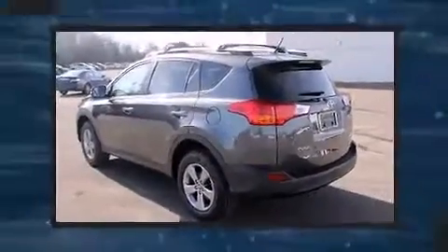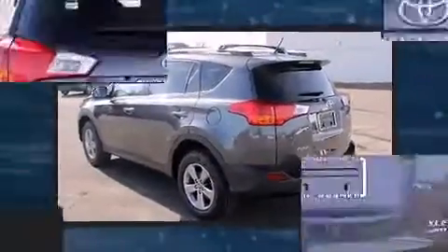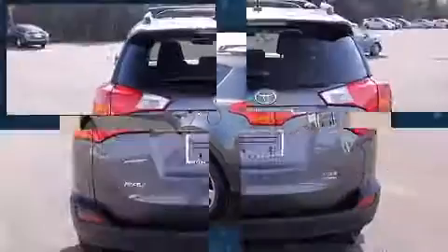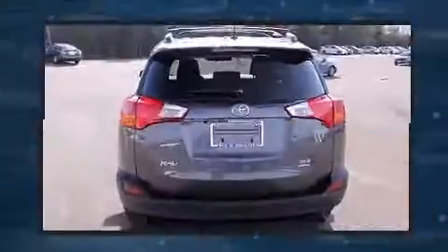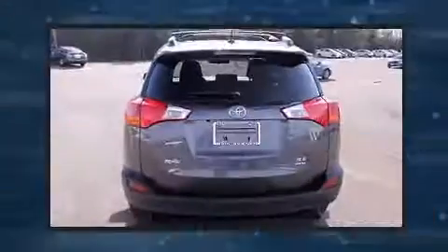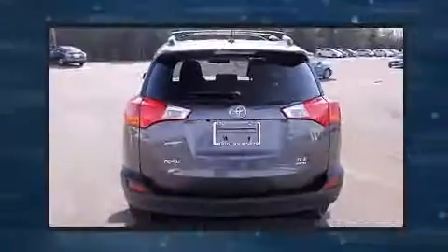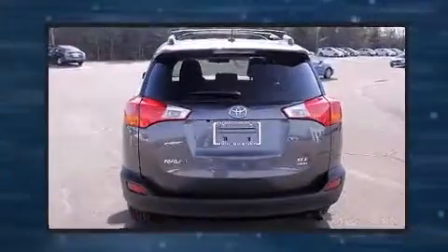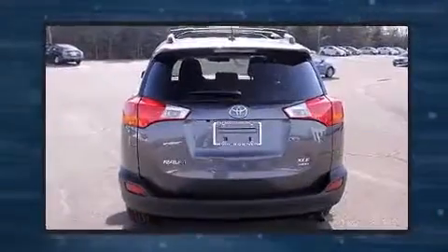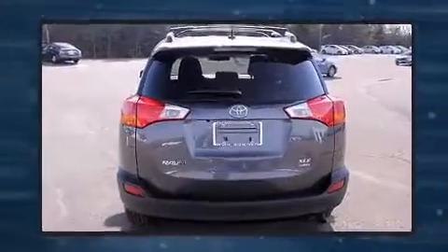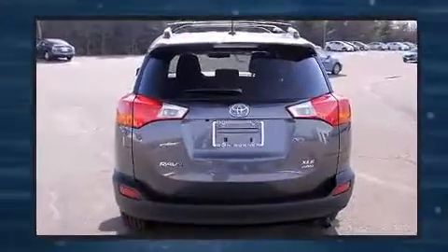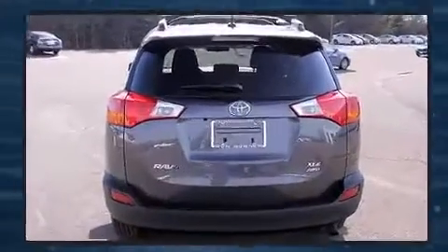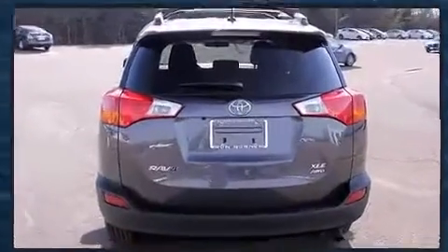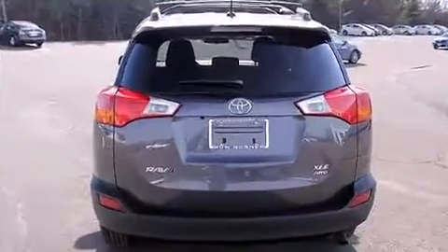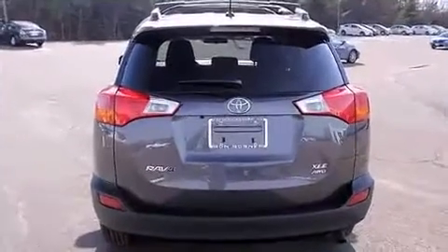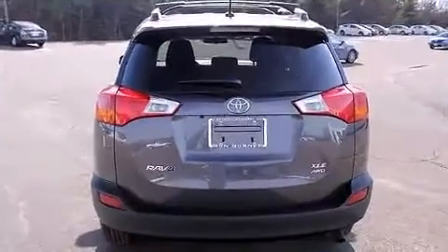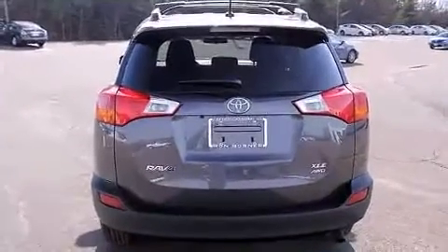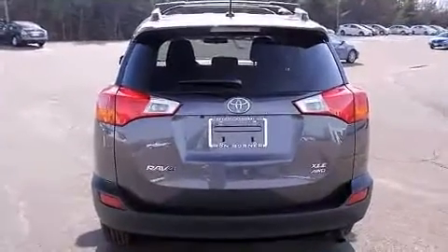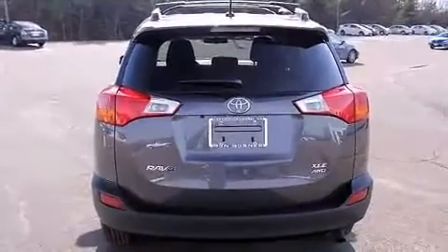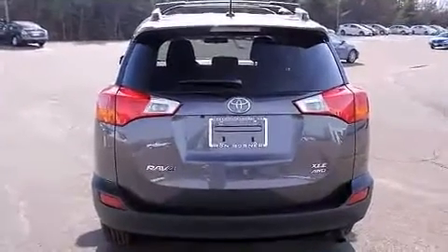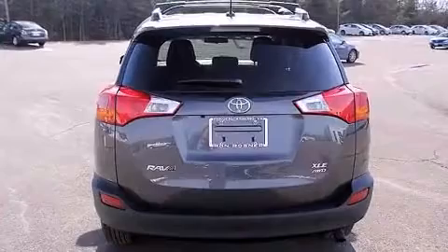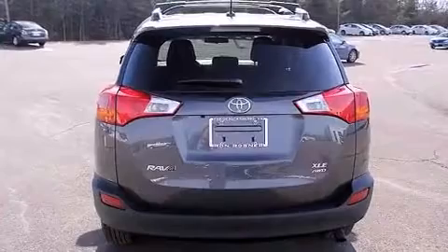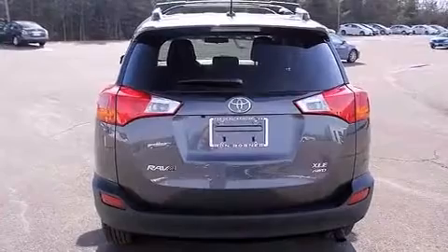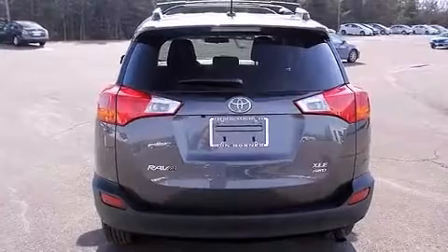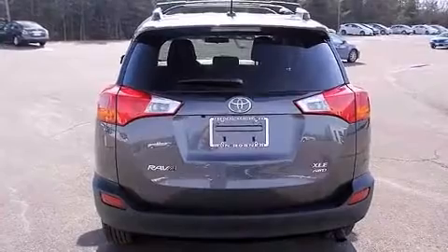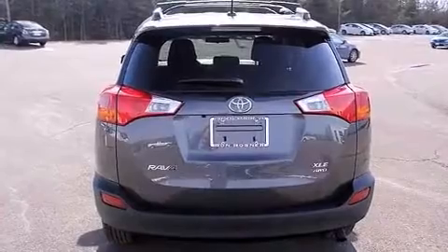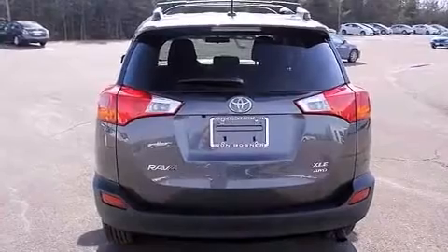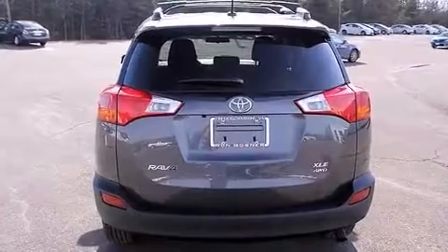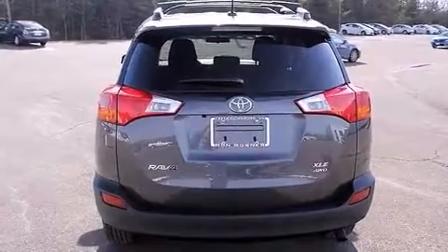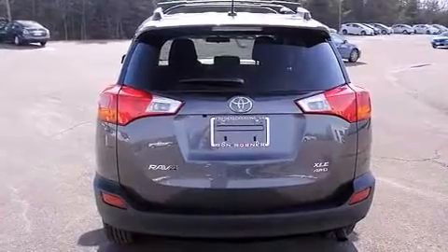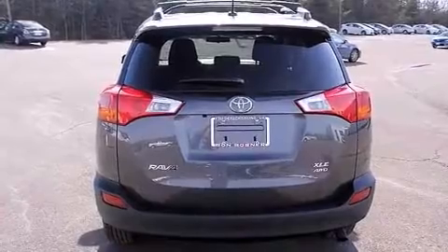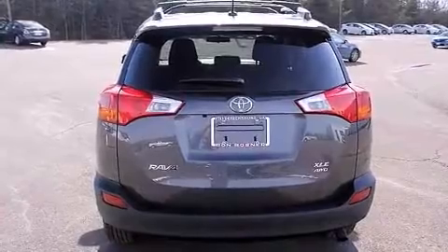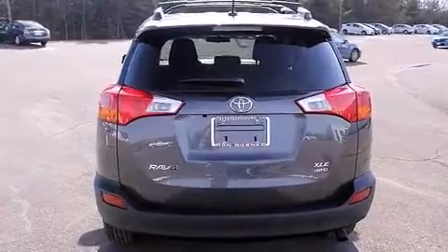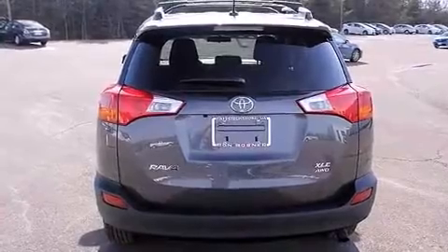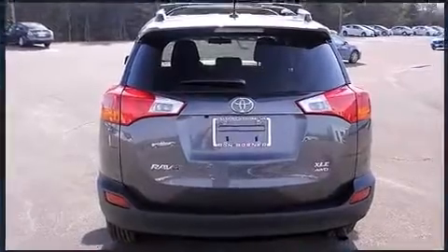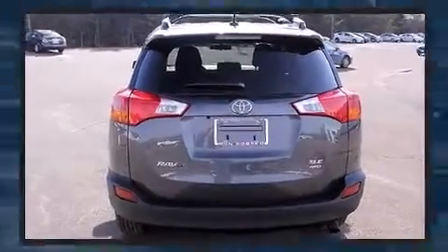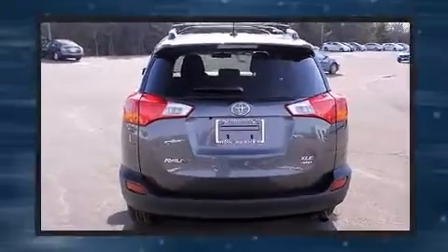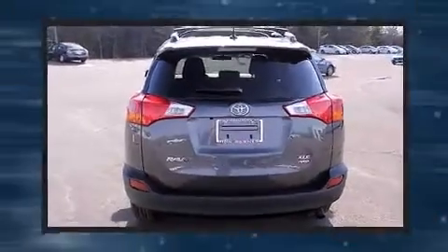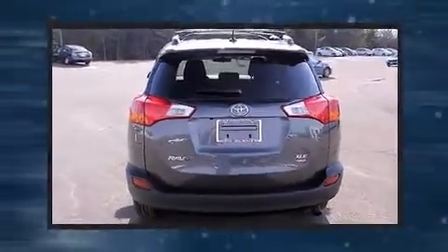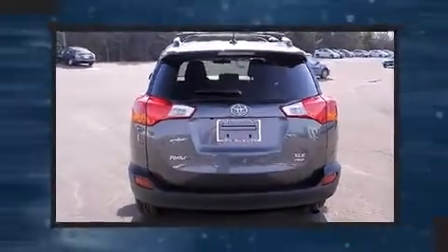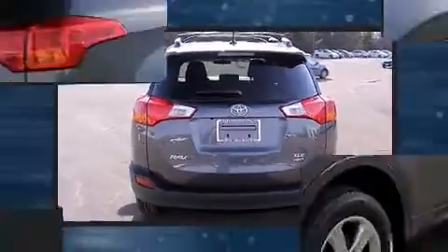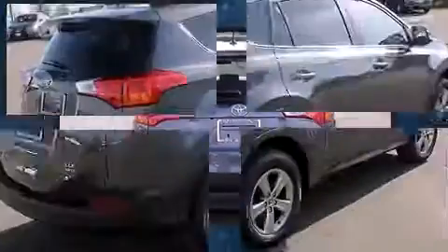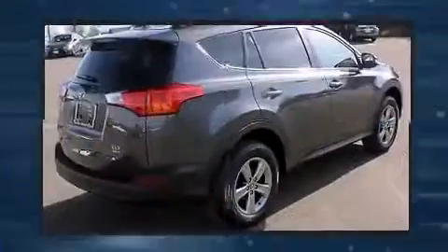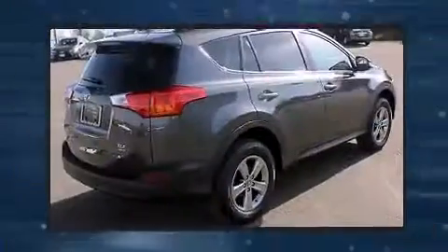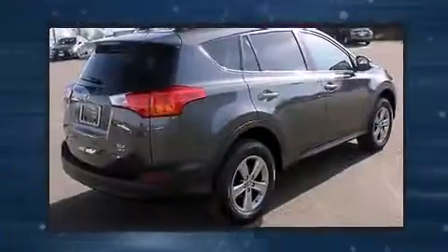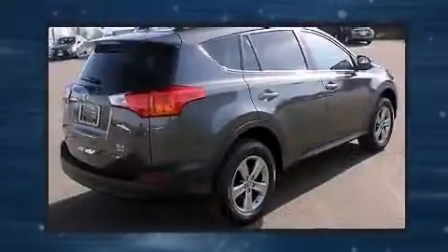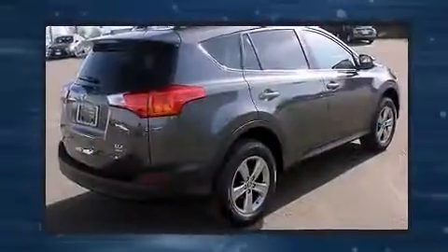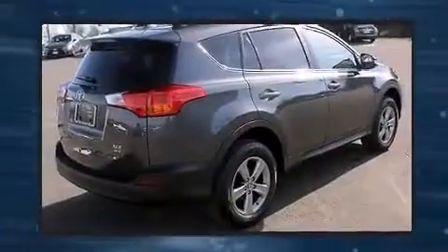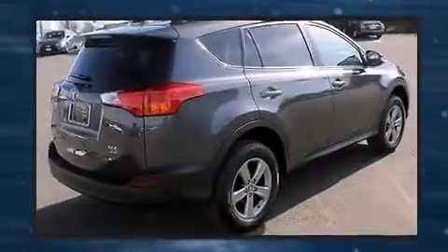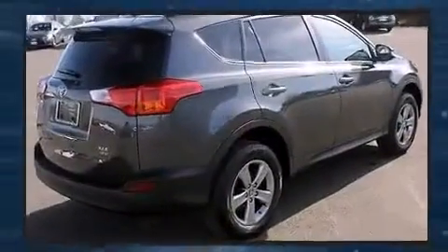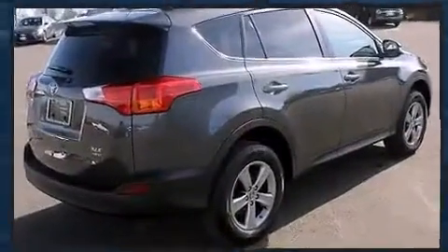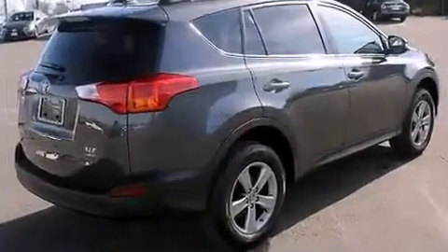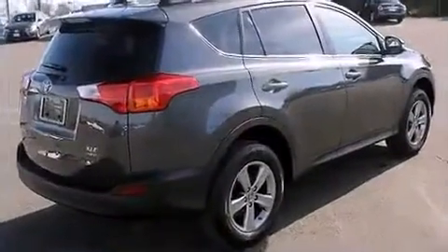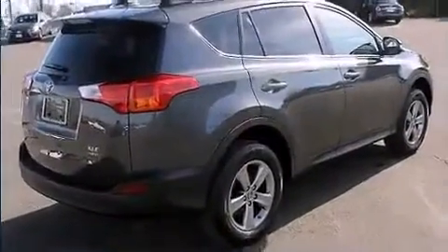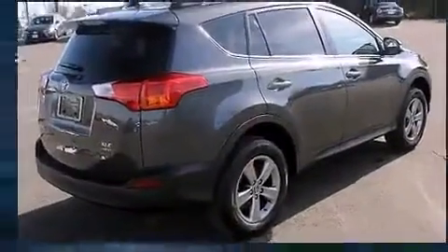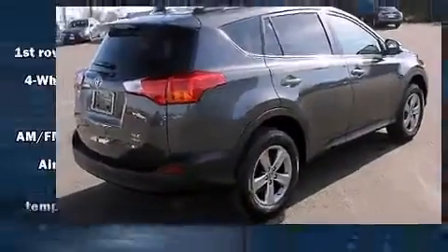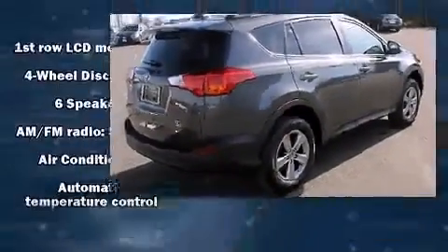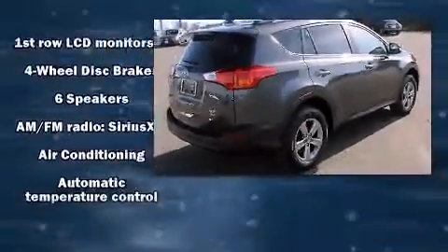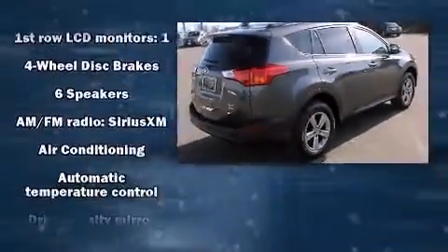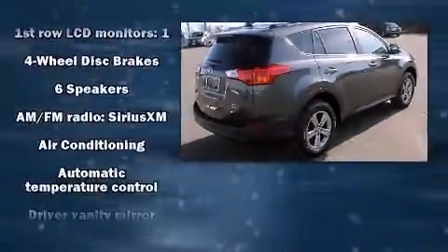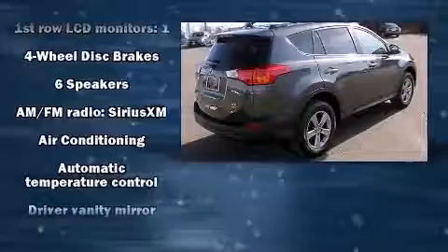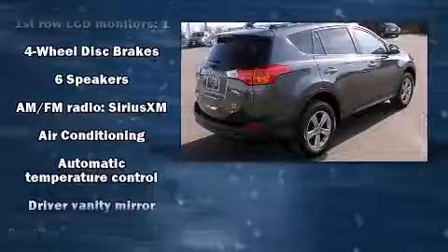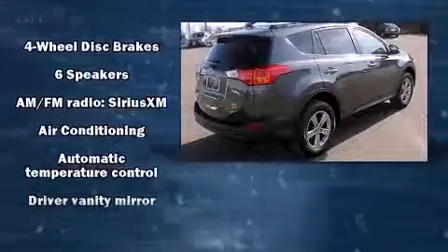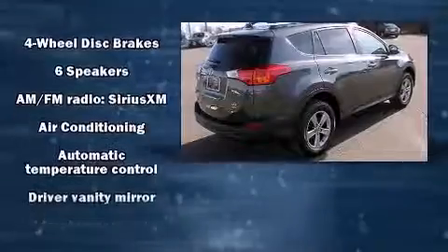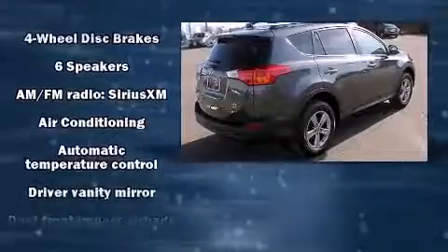Top features include front fog lights, a tachometer, a trip computer, rear wipers, and one-touch window functionality.